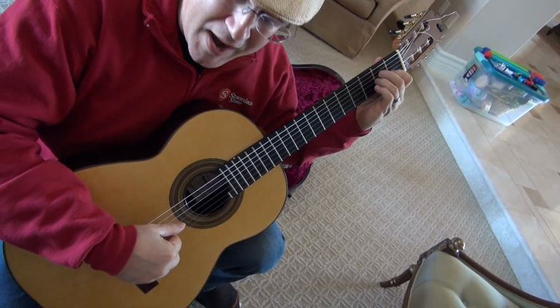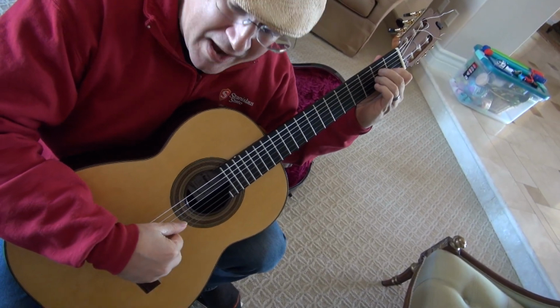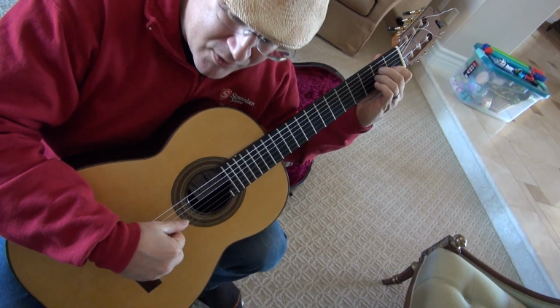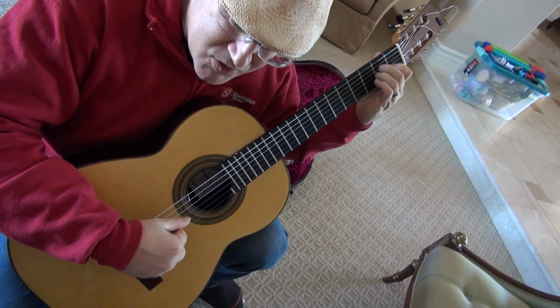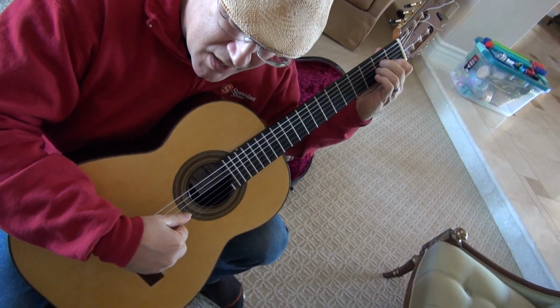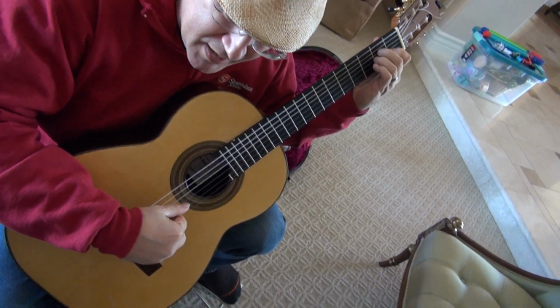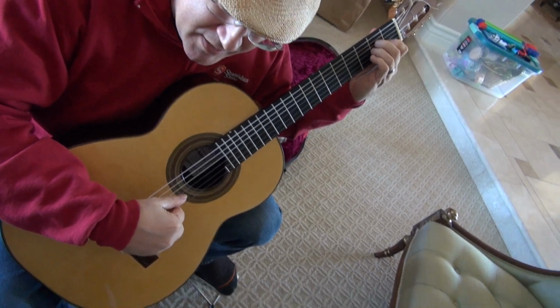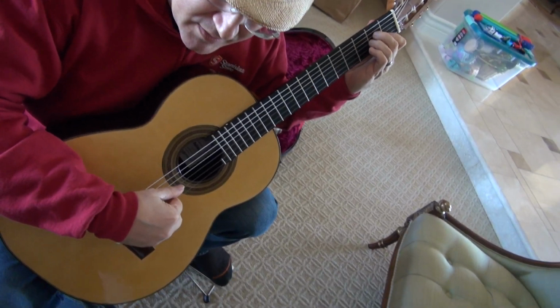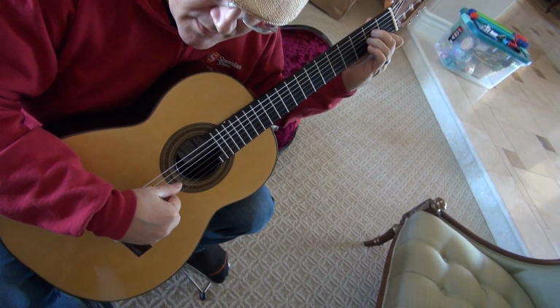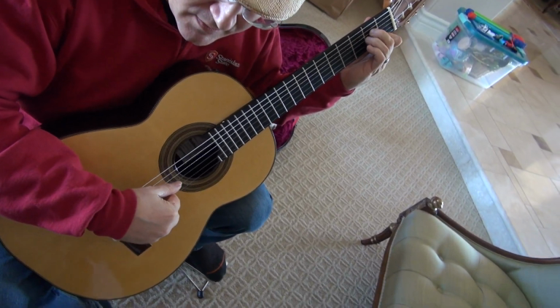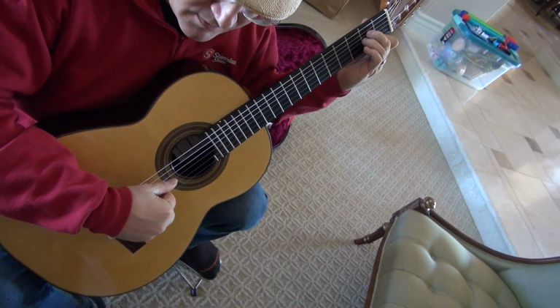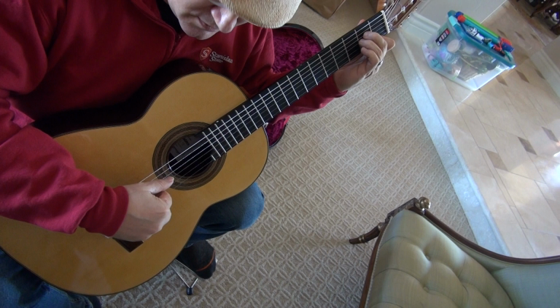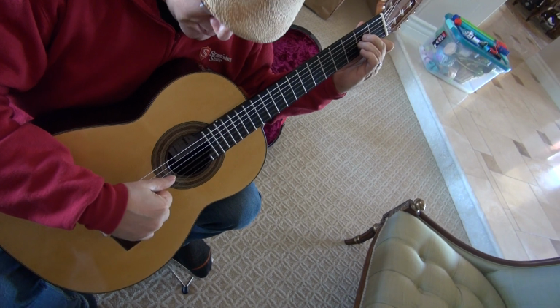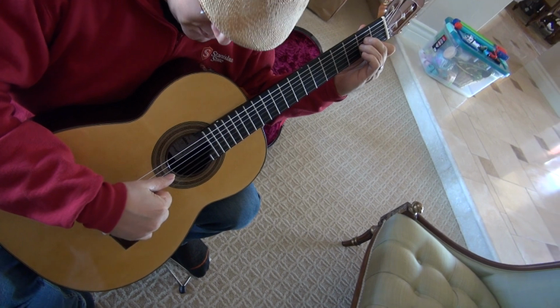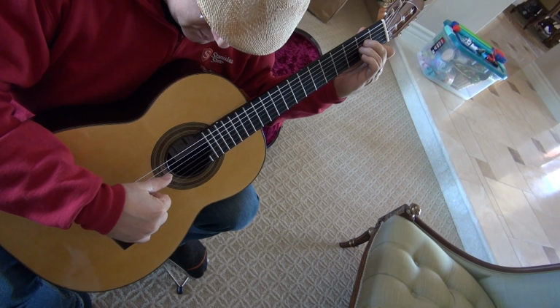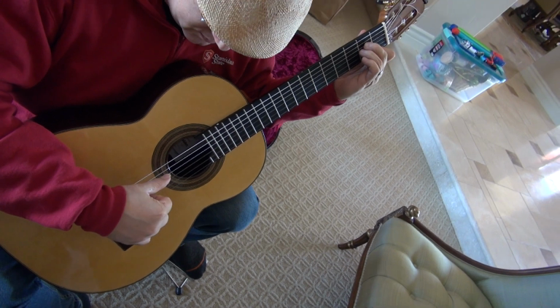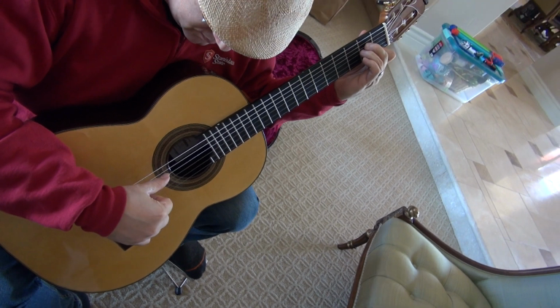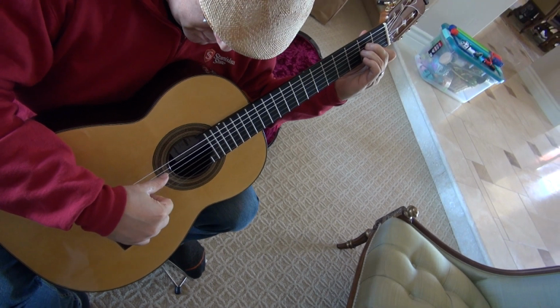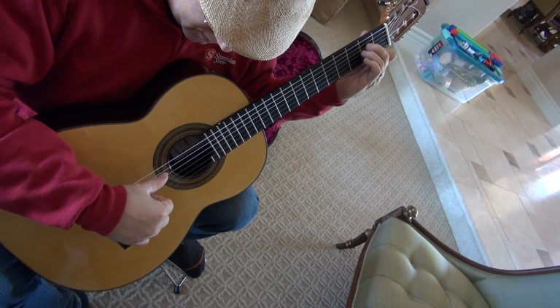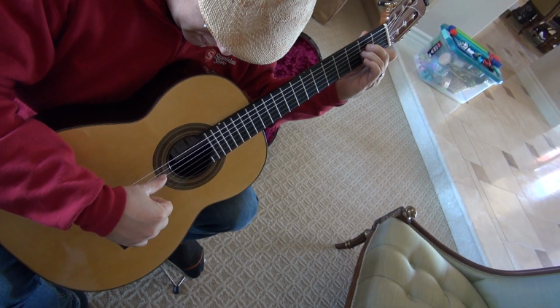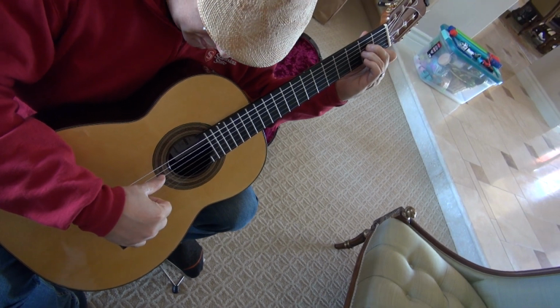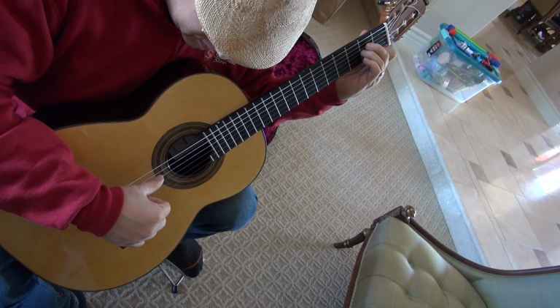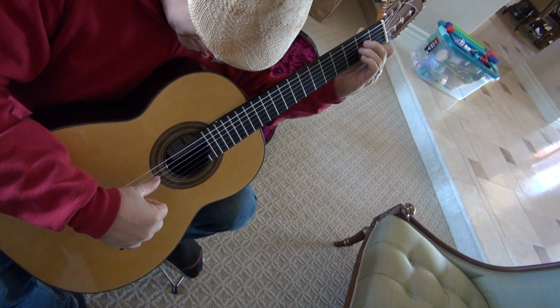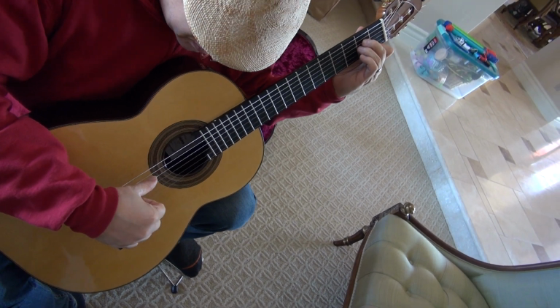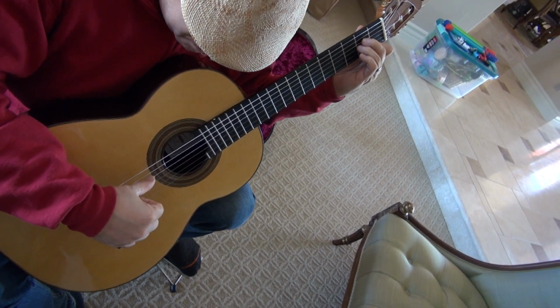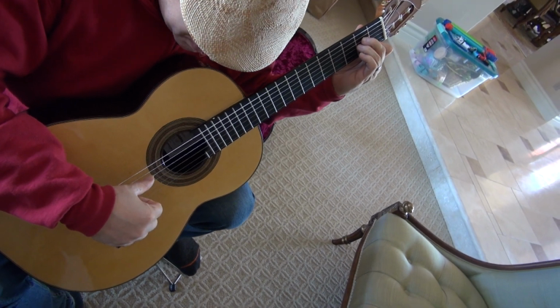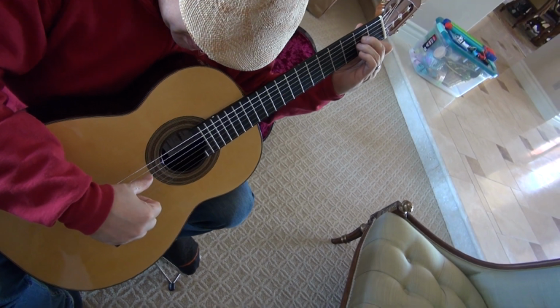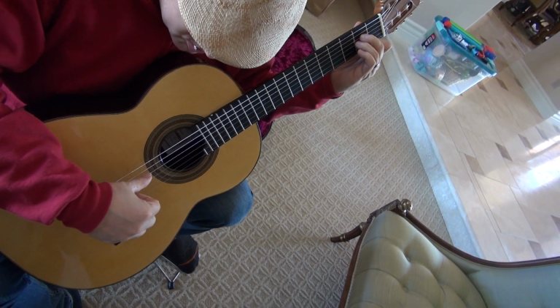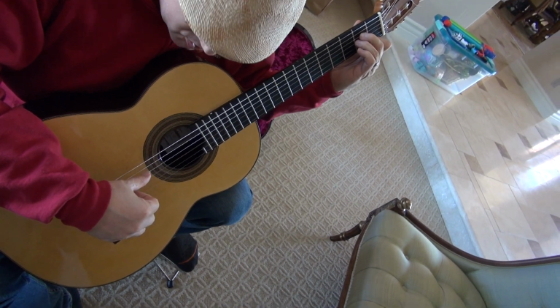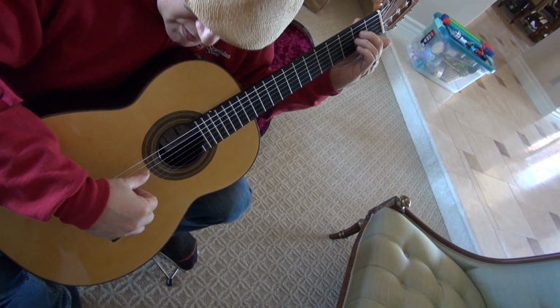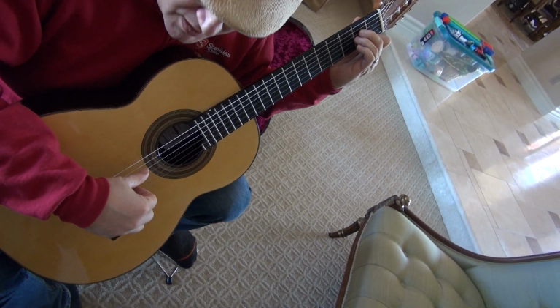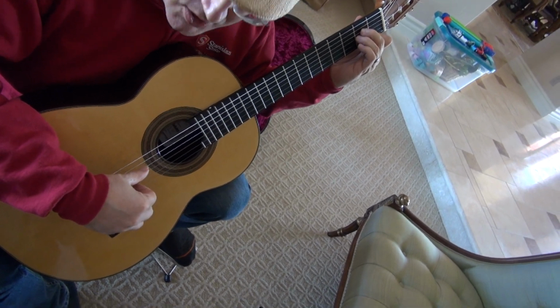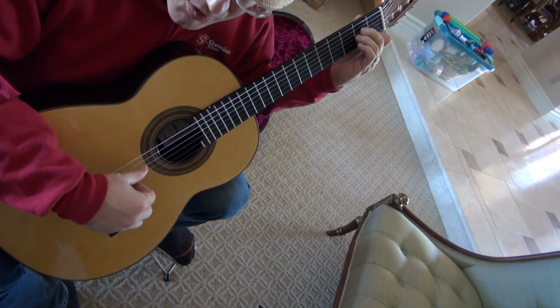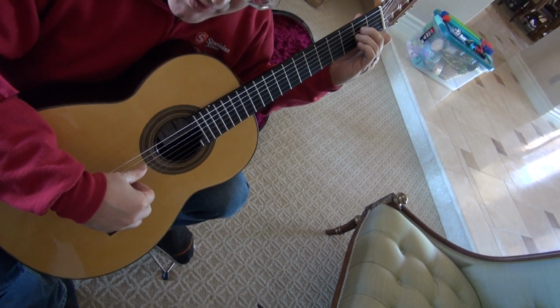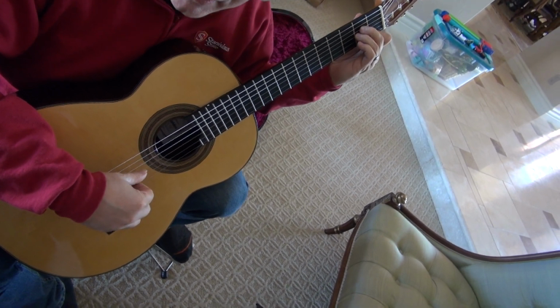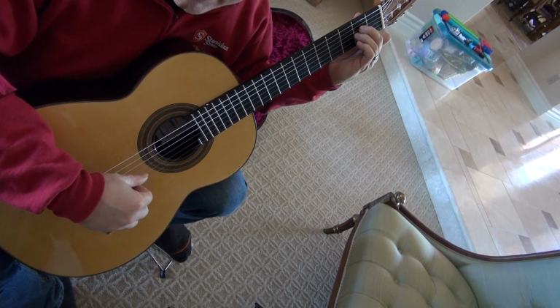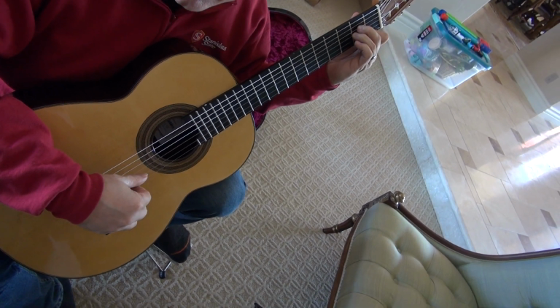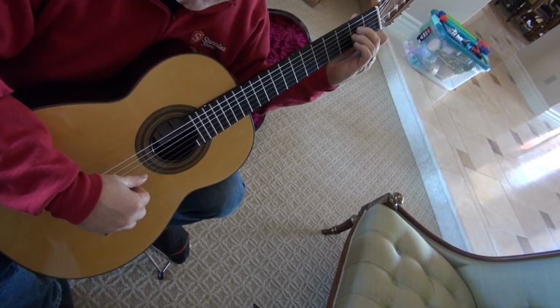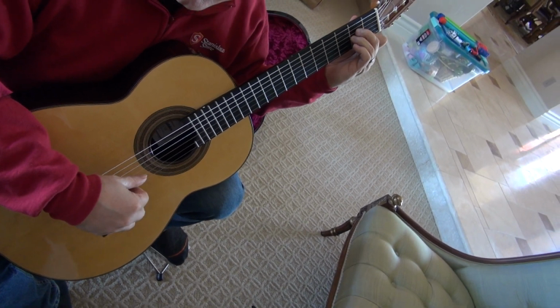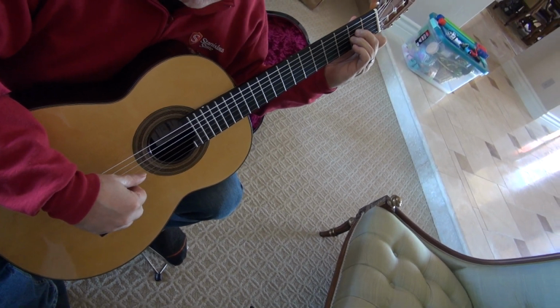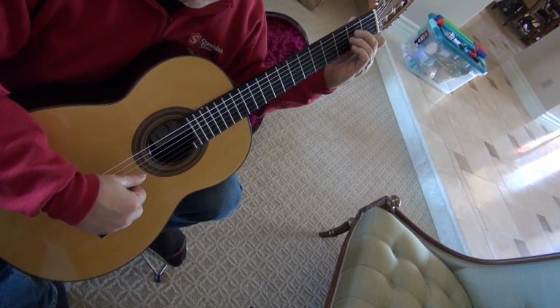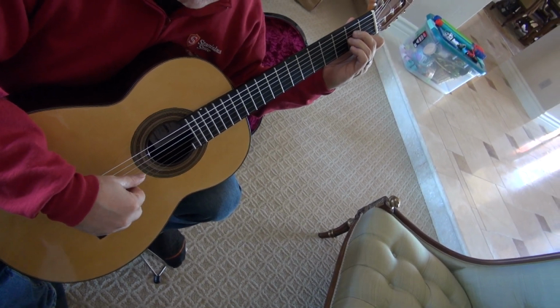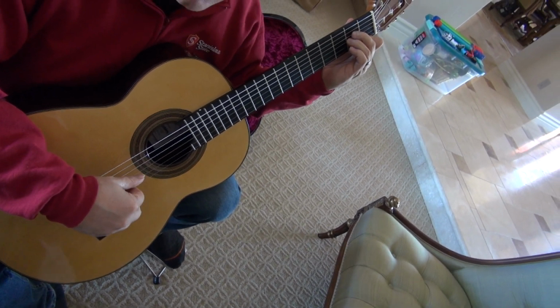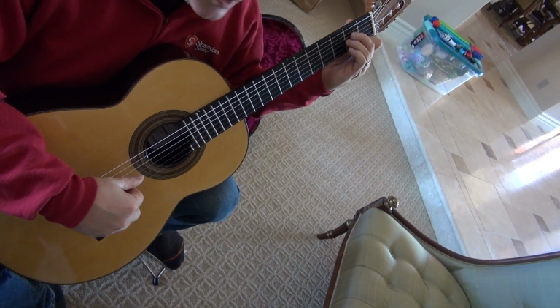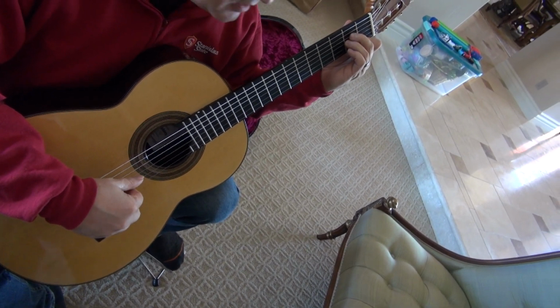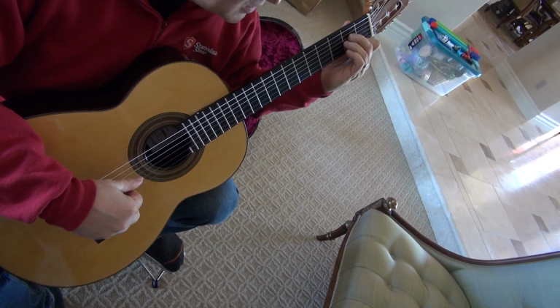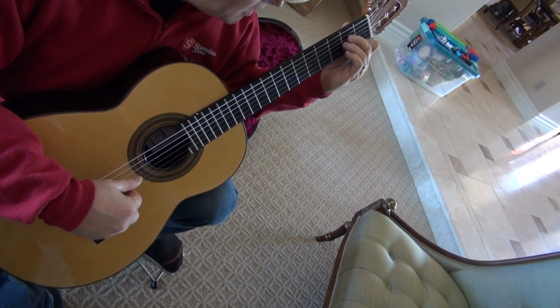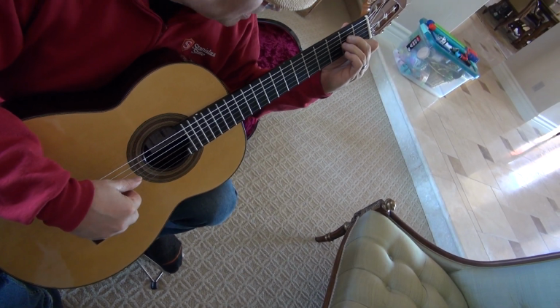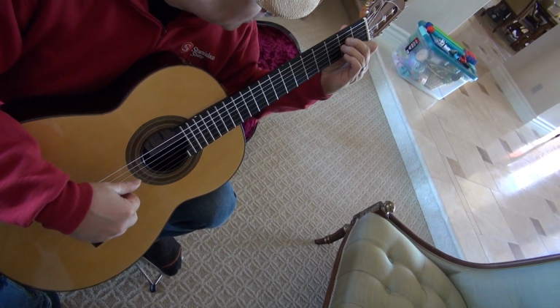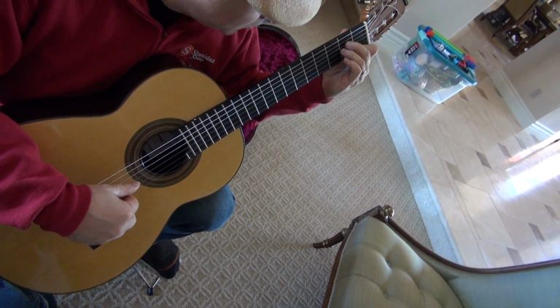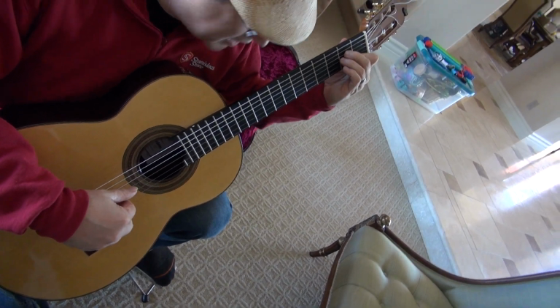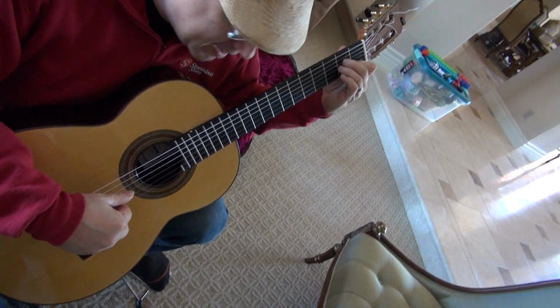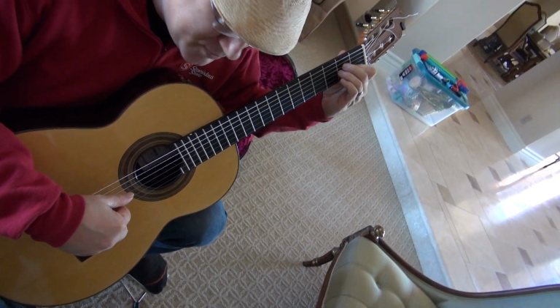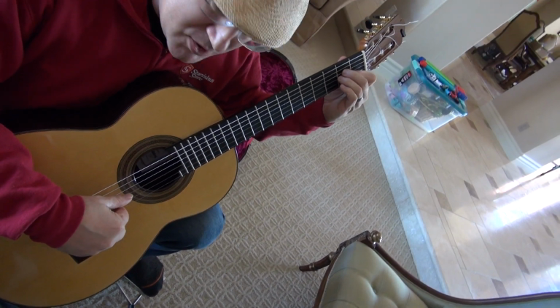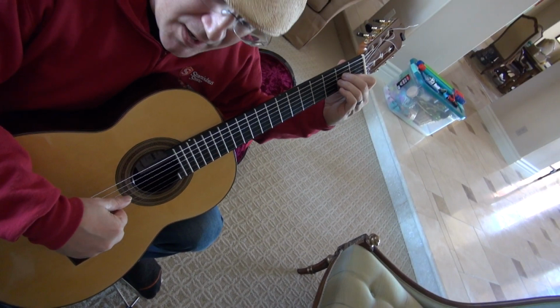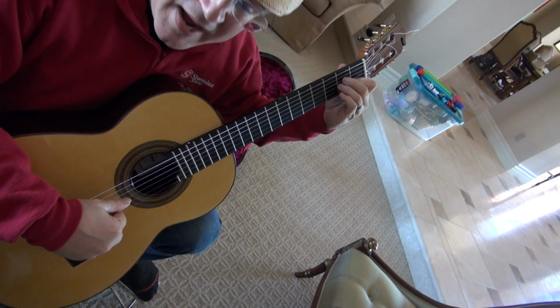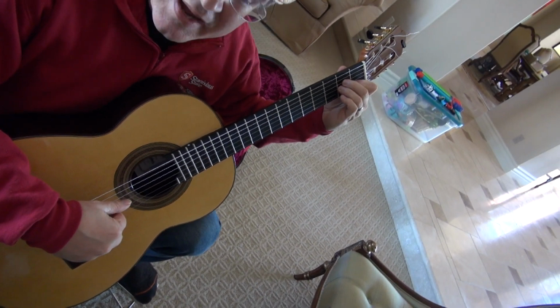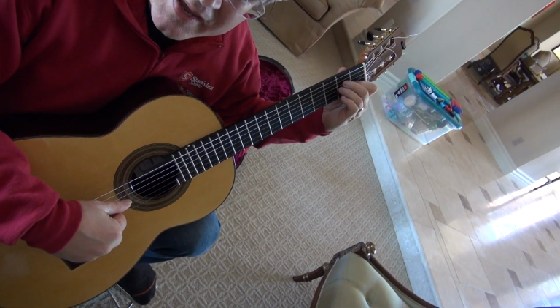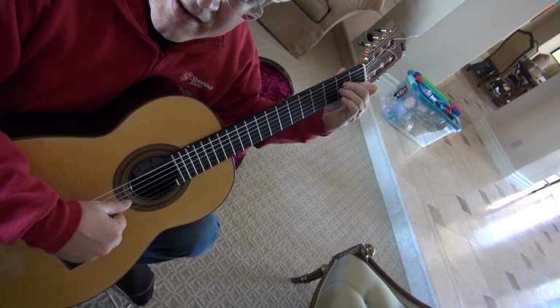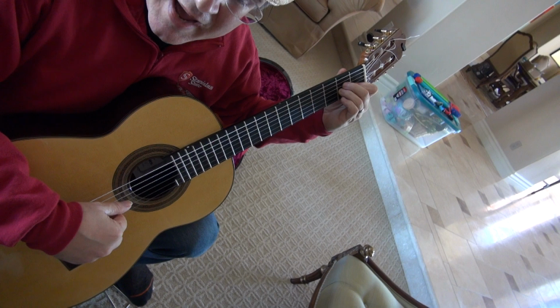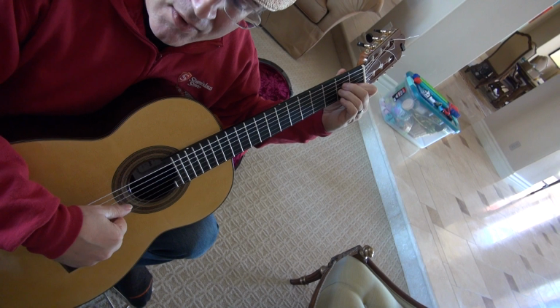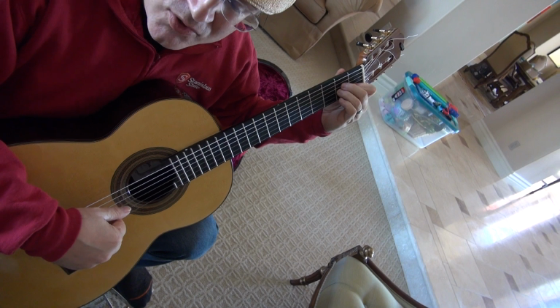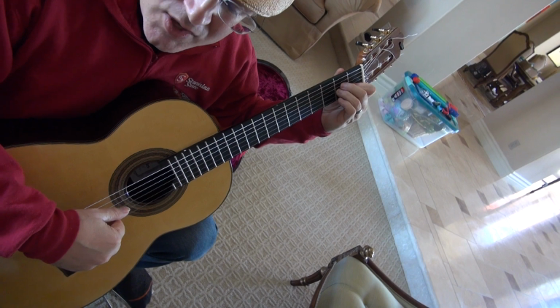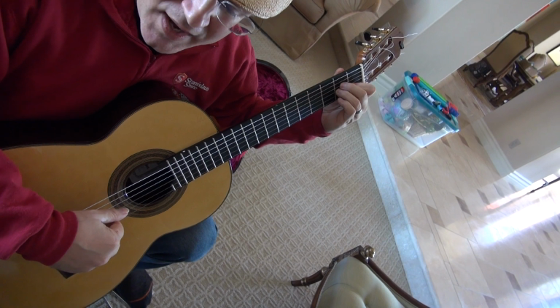And then you are doing the same thing, but you're in triplets. So: outside, then the bass on the D string, then un-collapse, again outside.